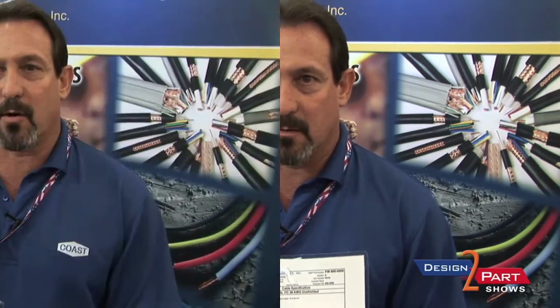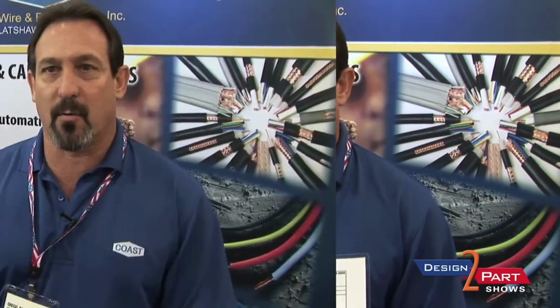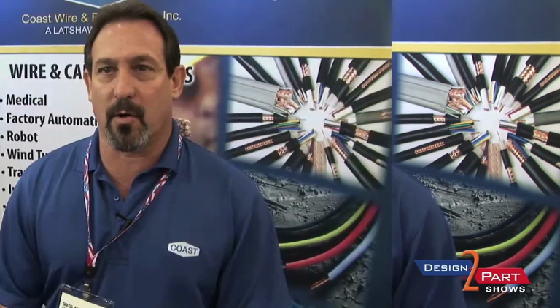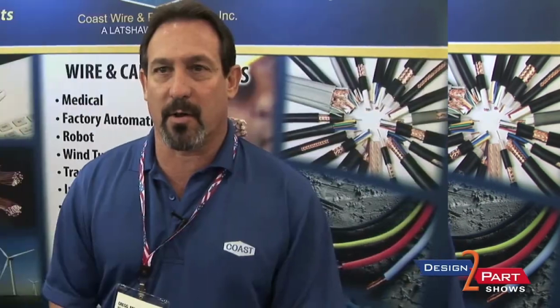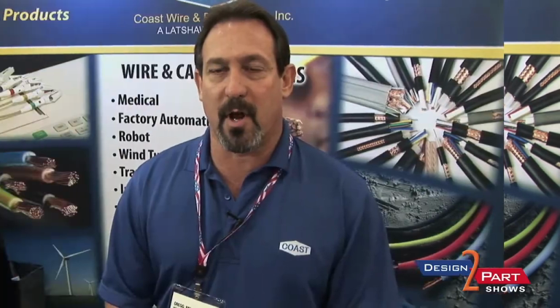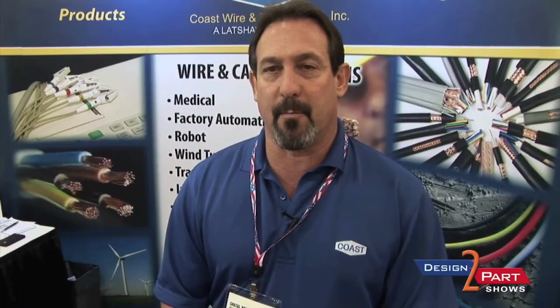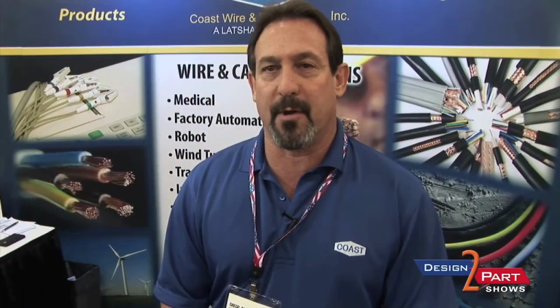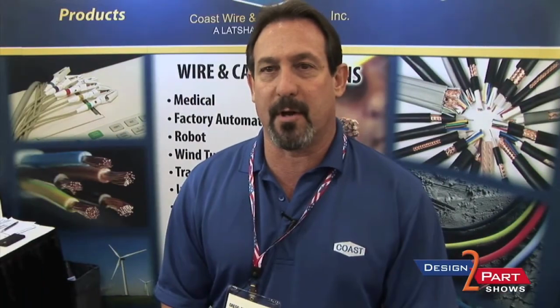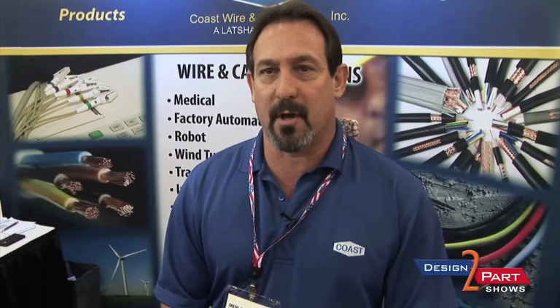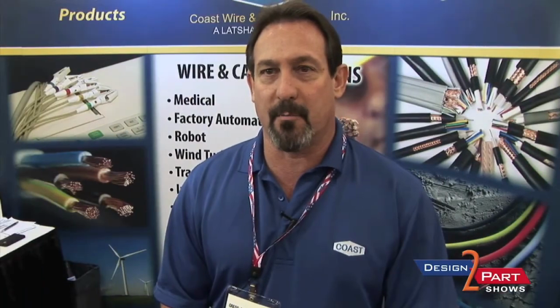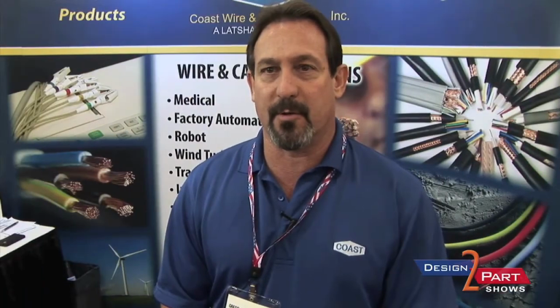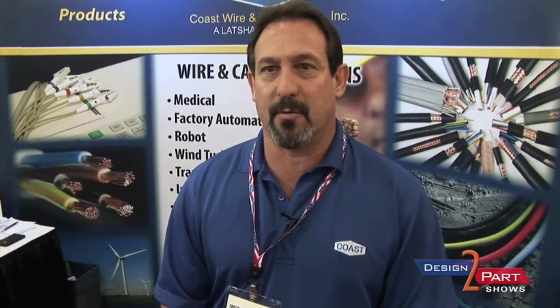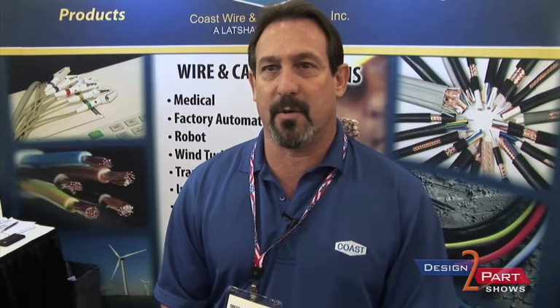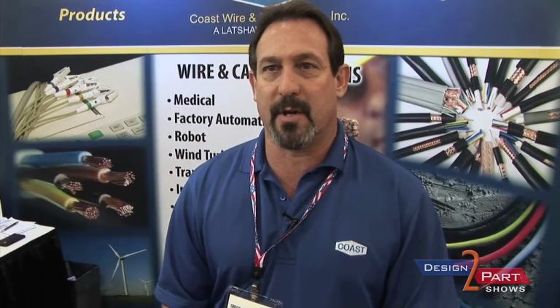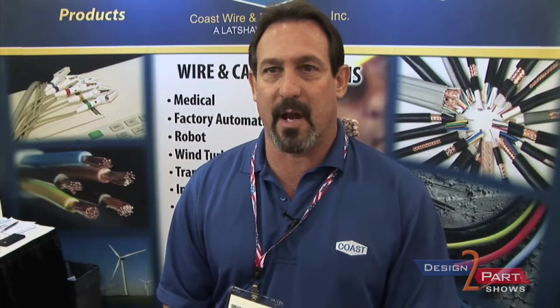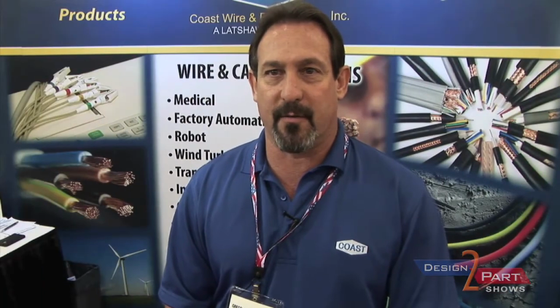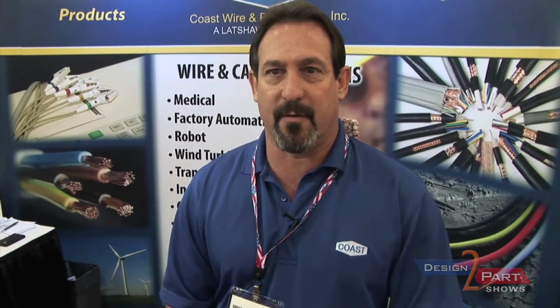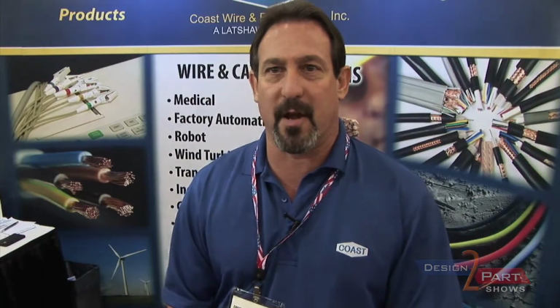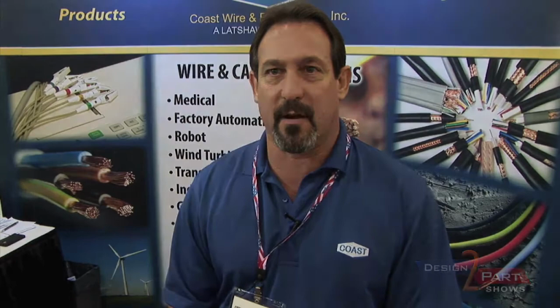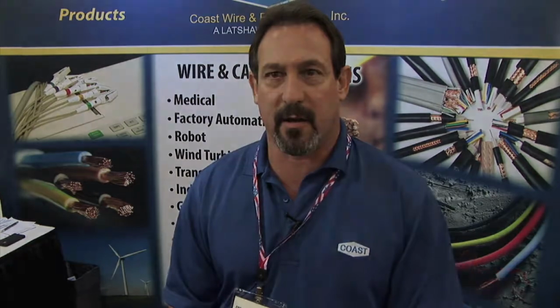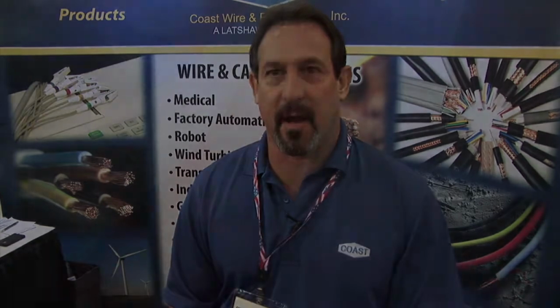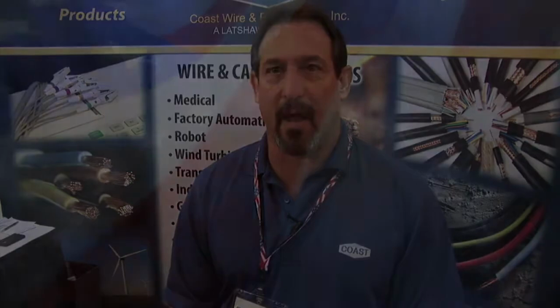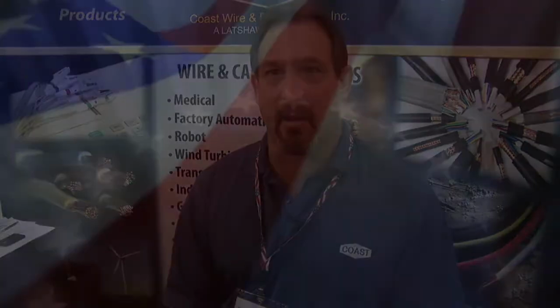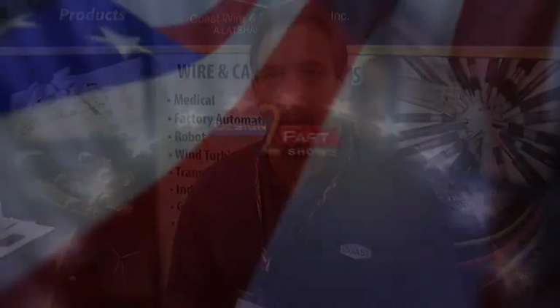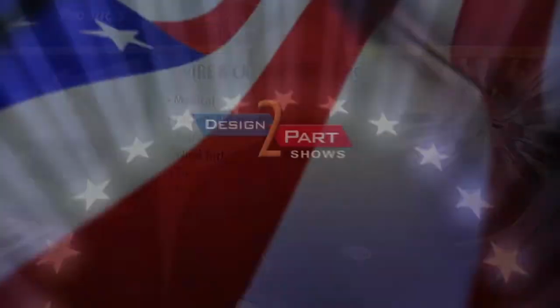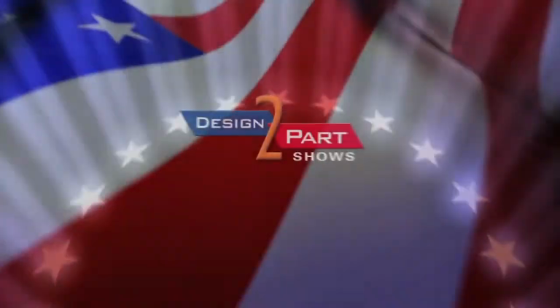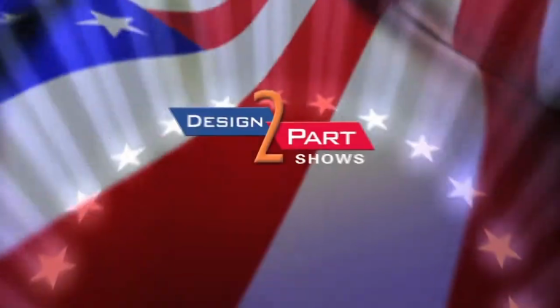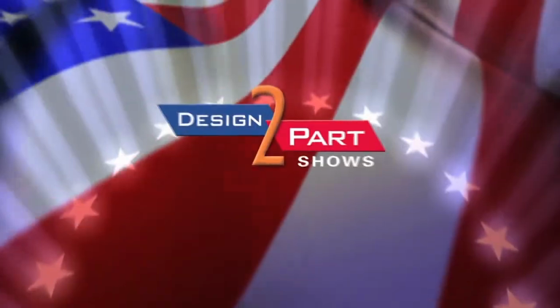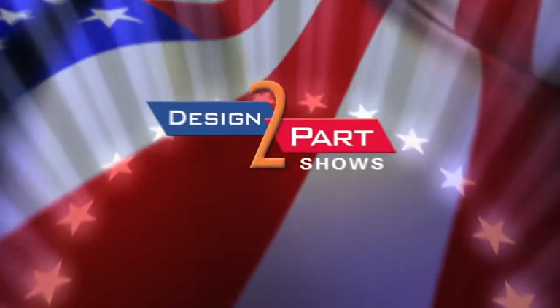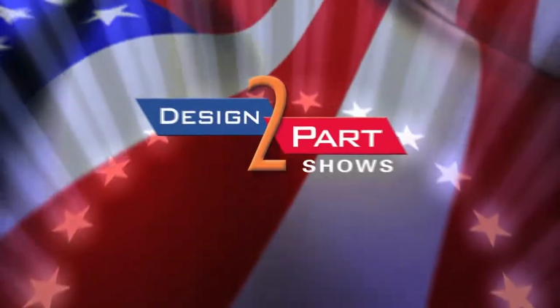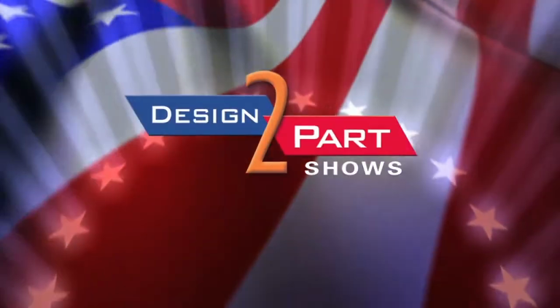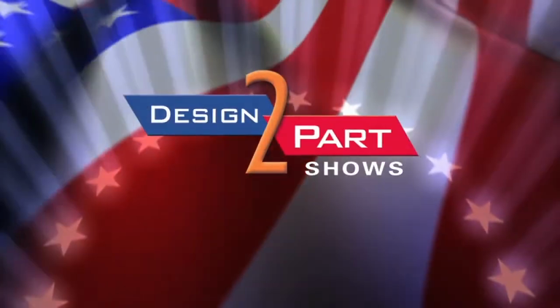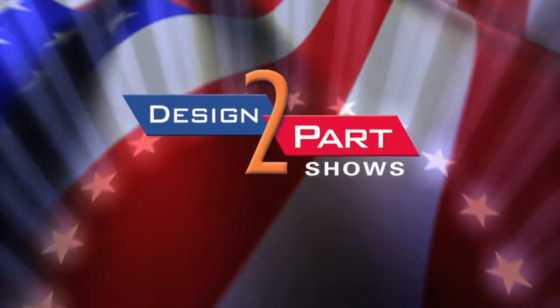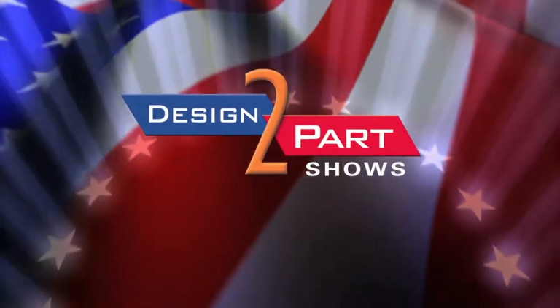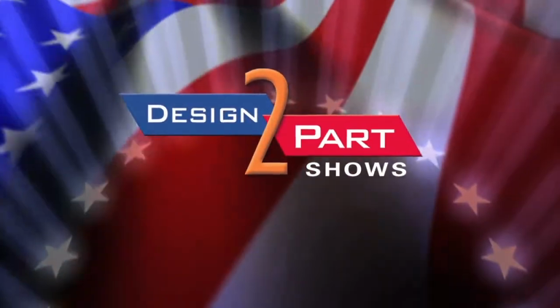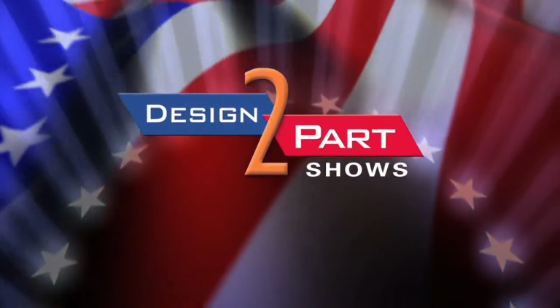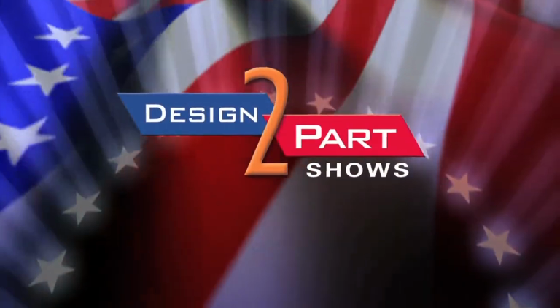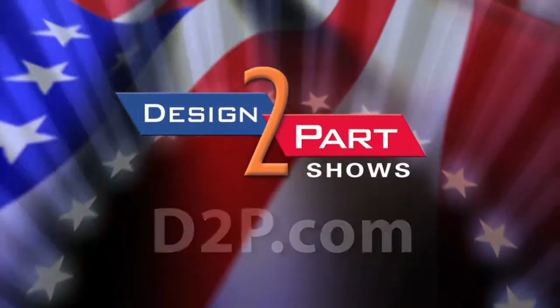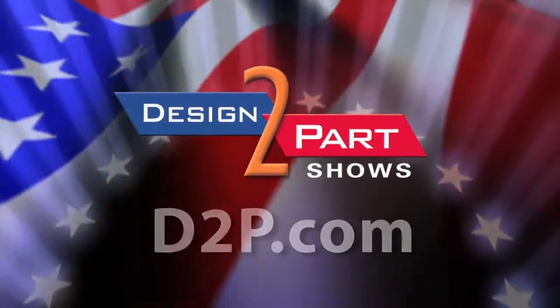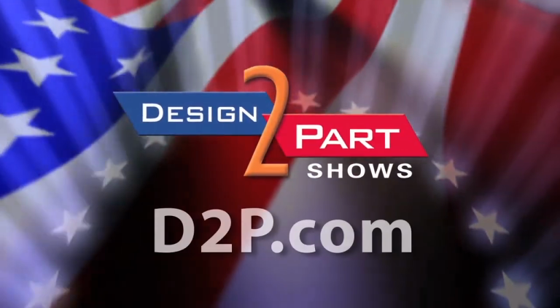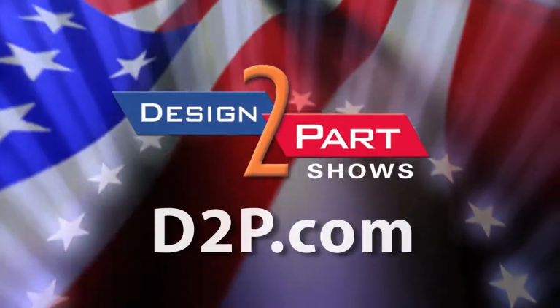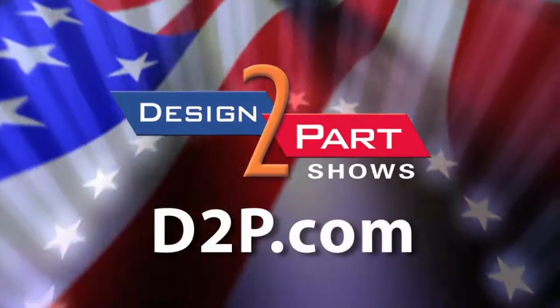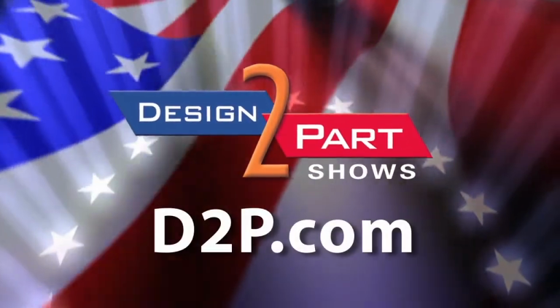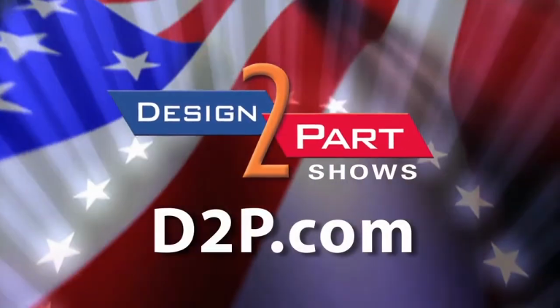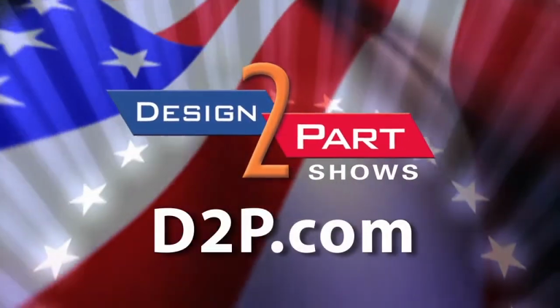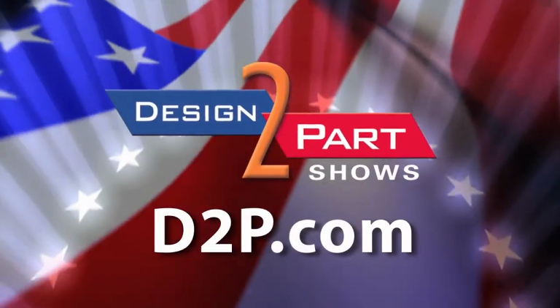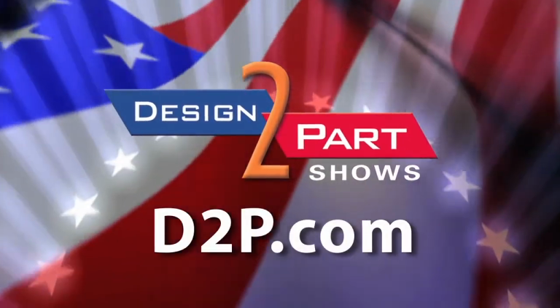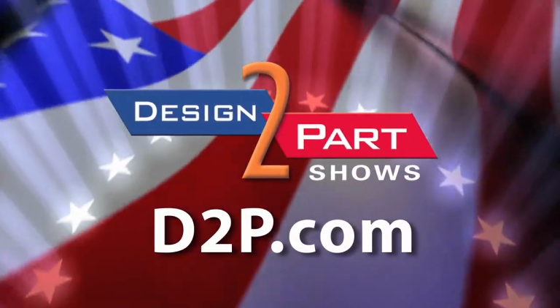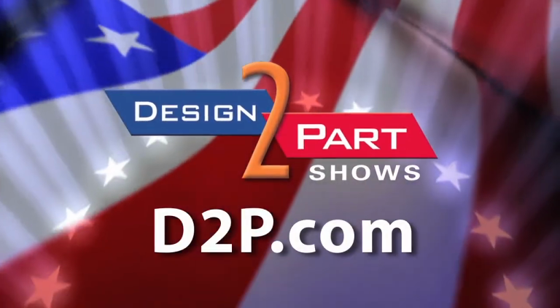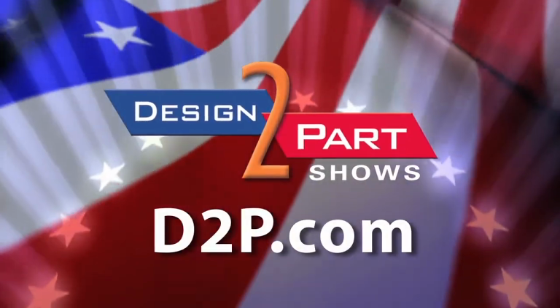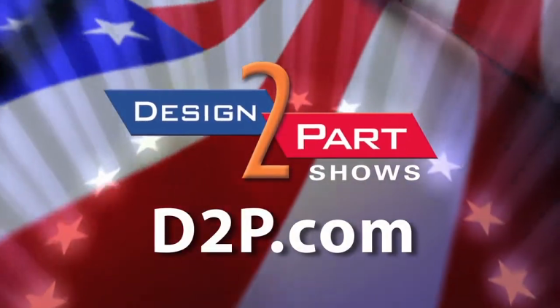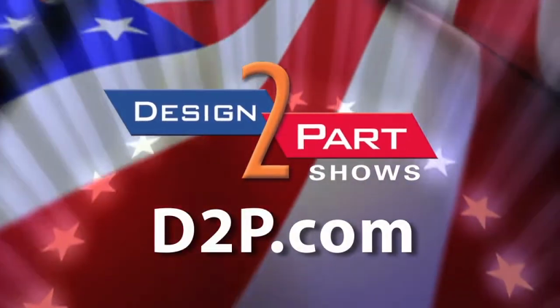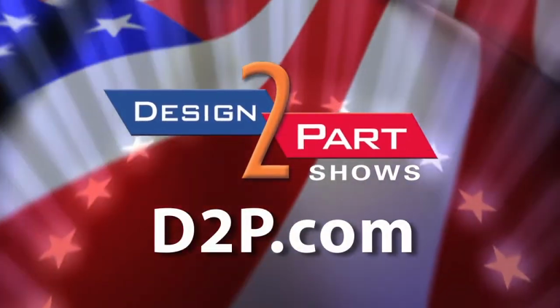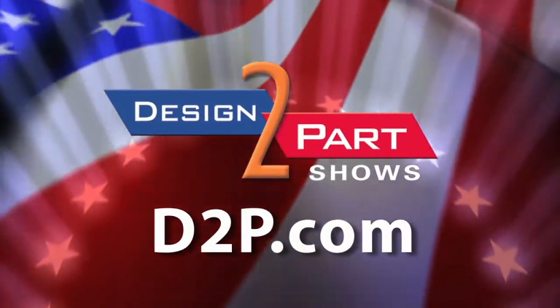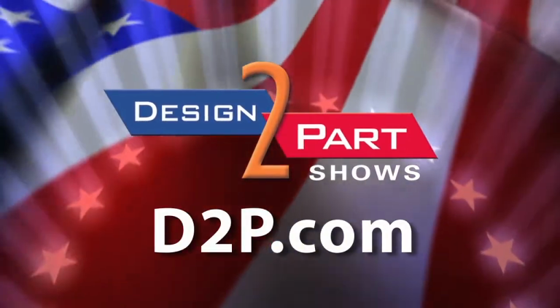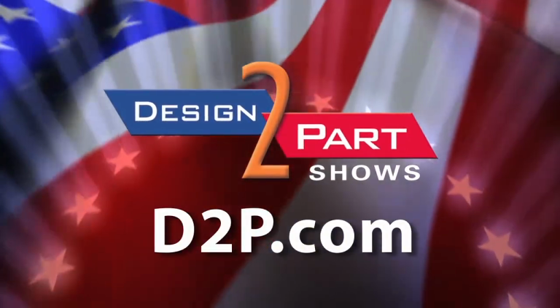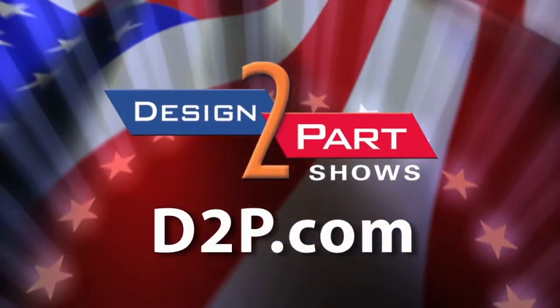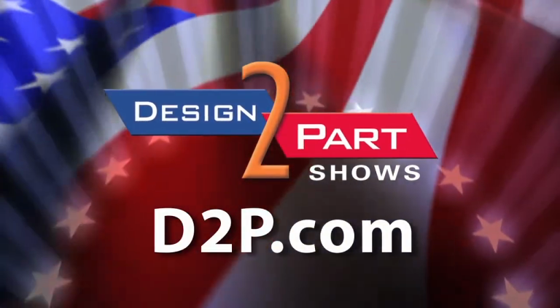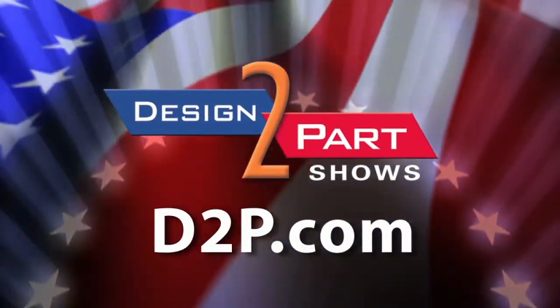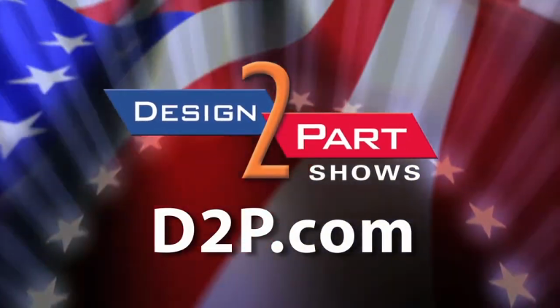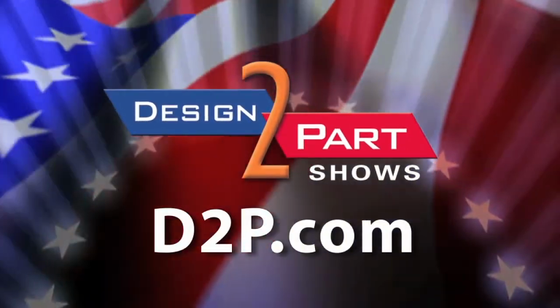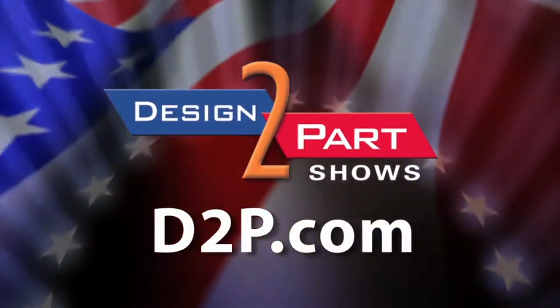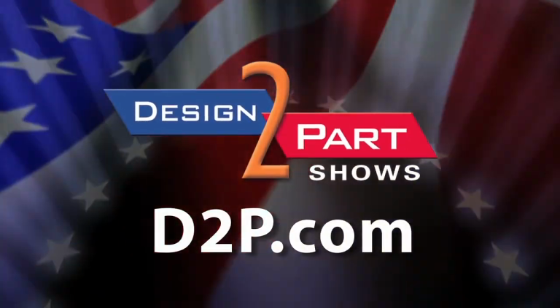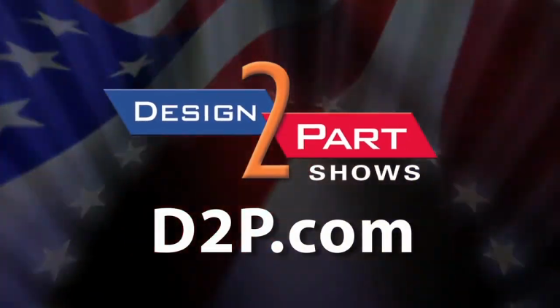We're the company you come to when you can't find it in catalogs. See us and other quality suppliers at d2p.com.